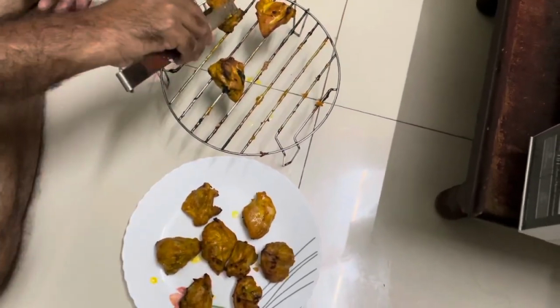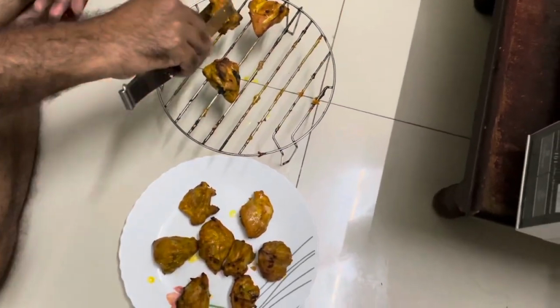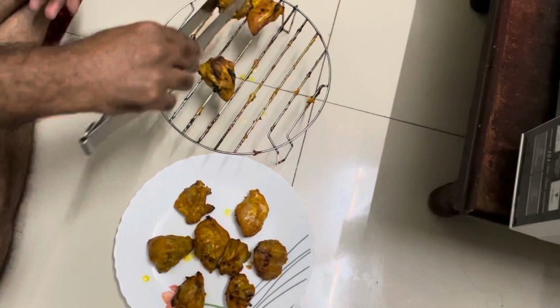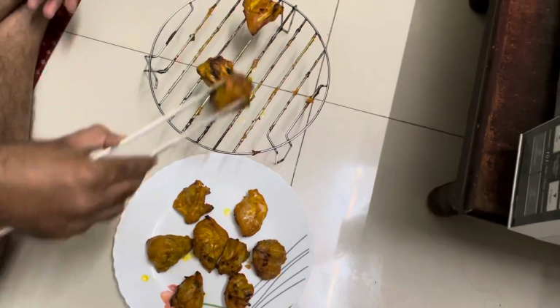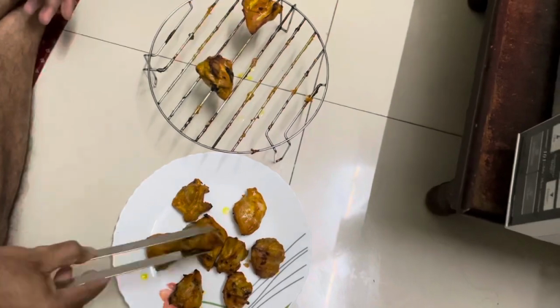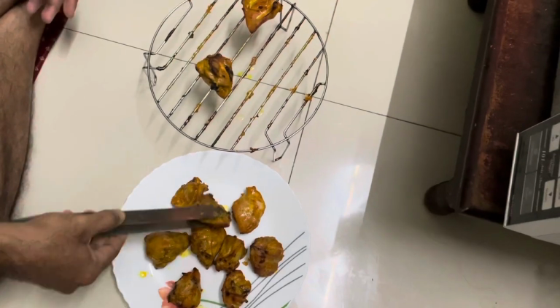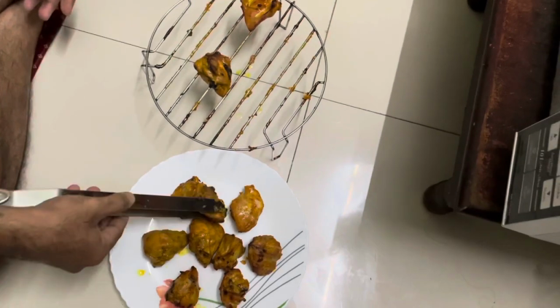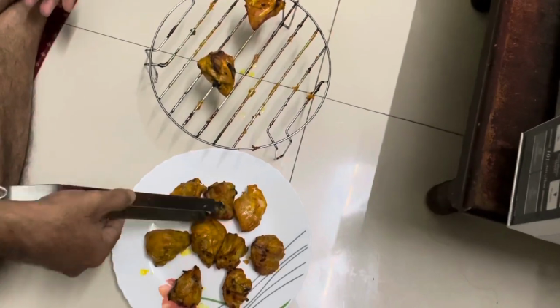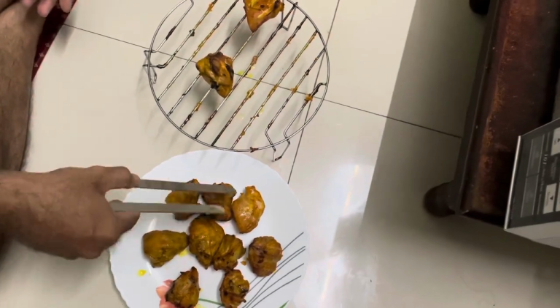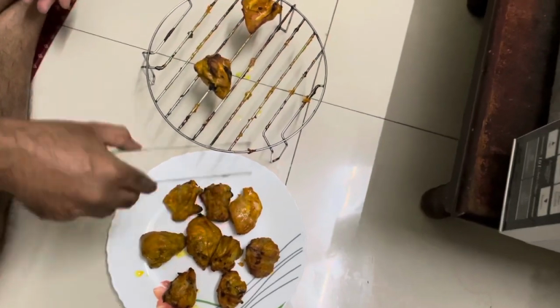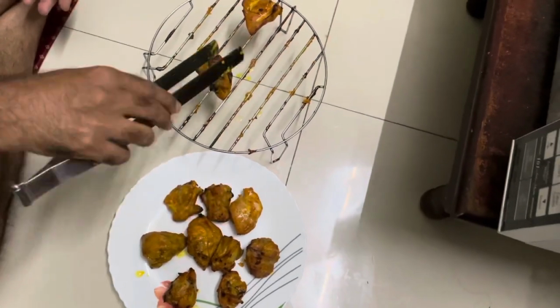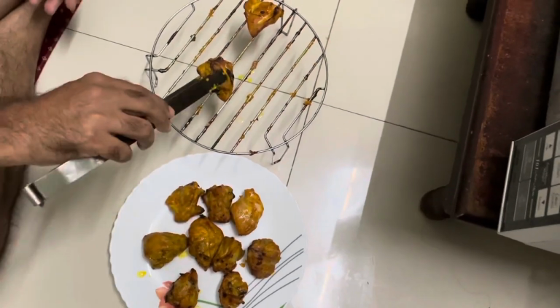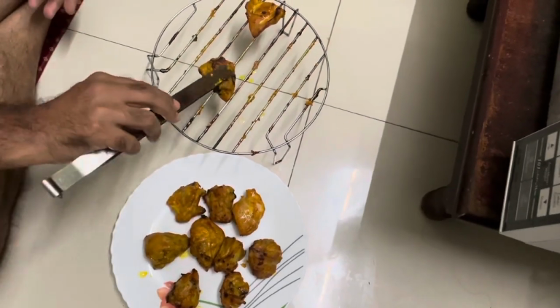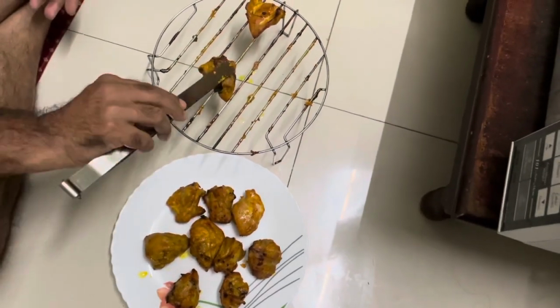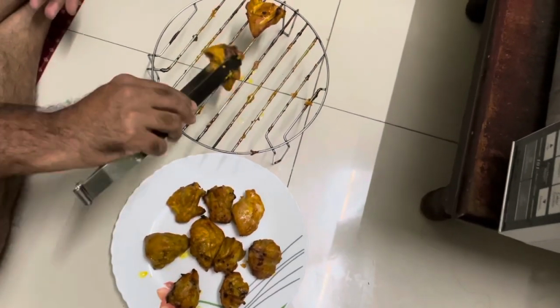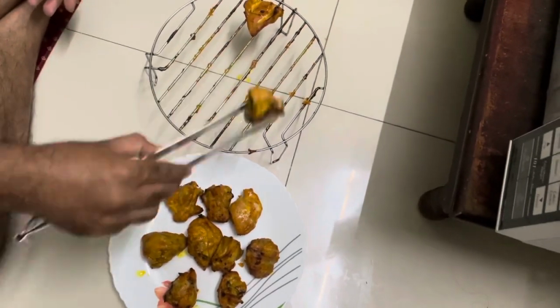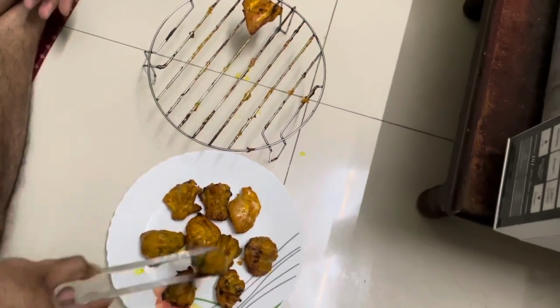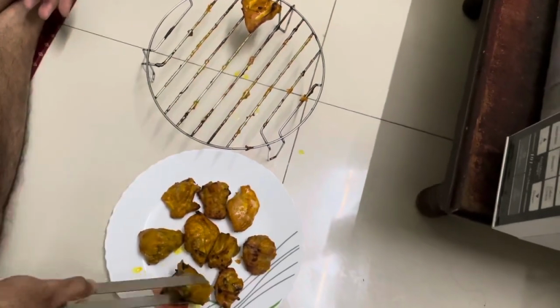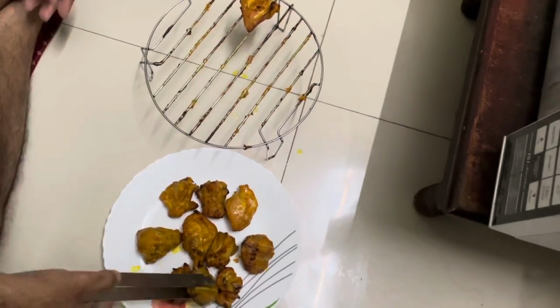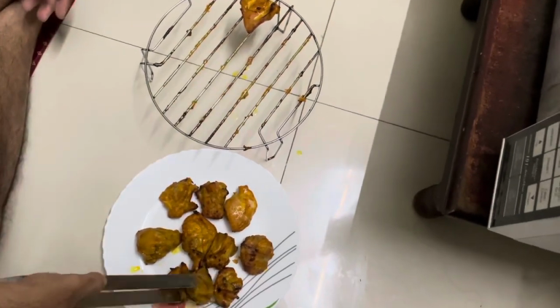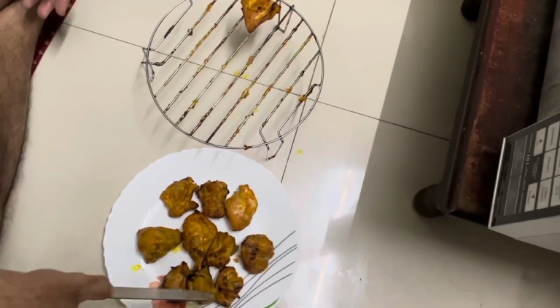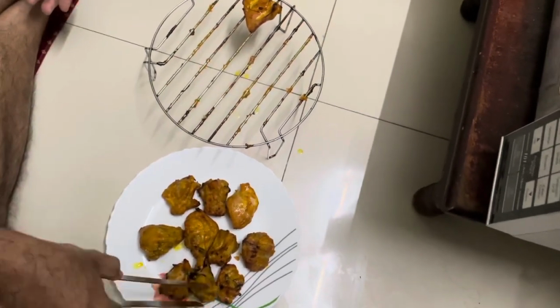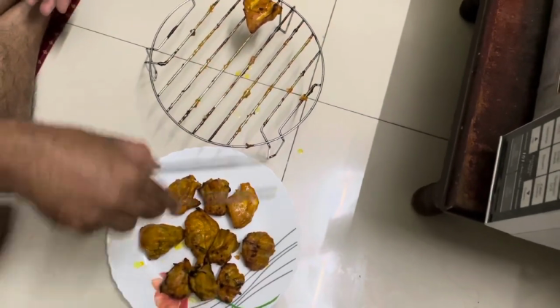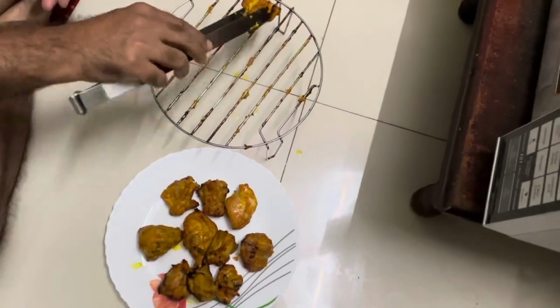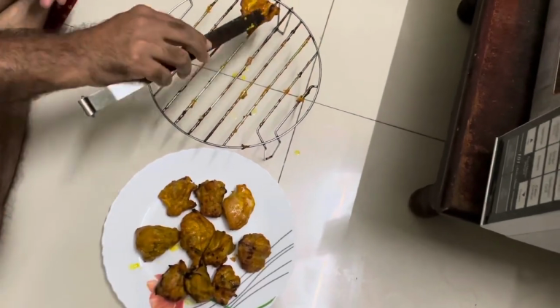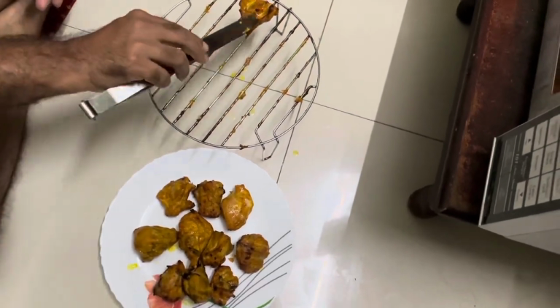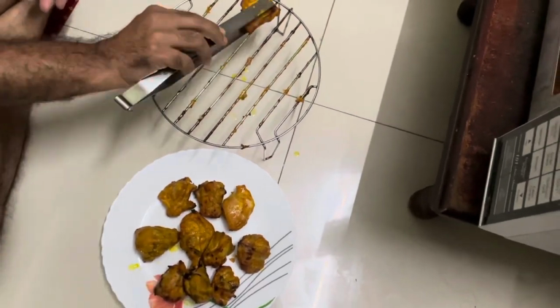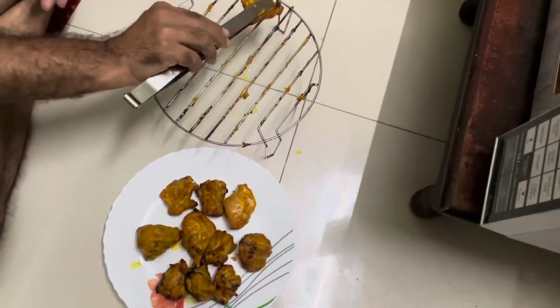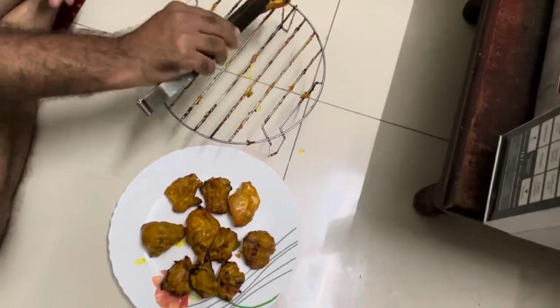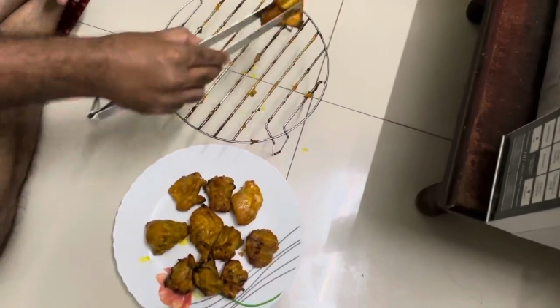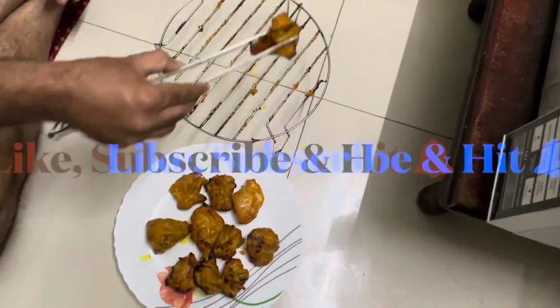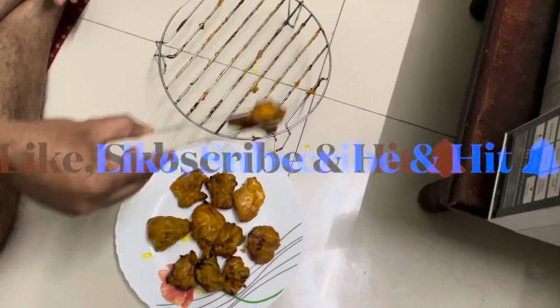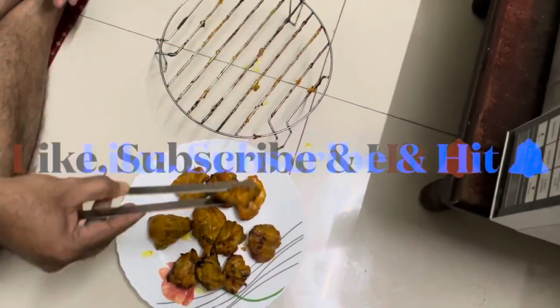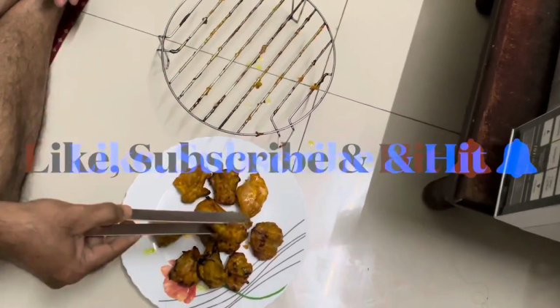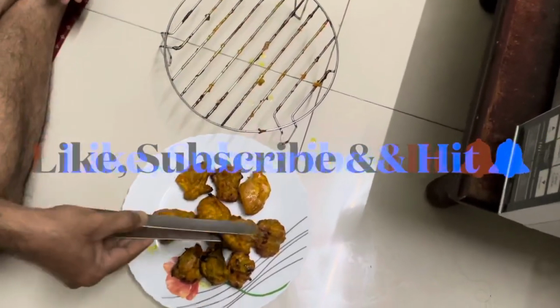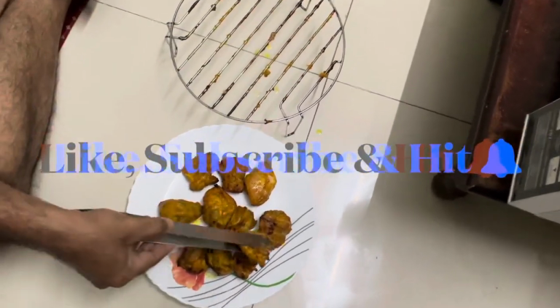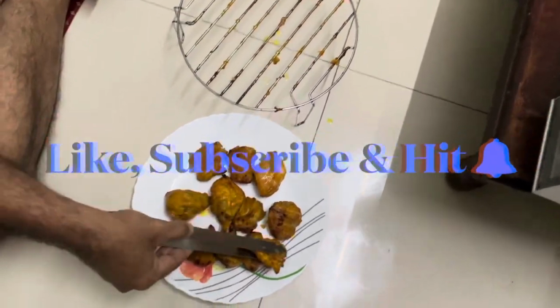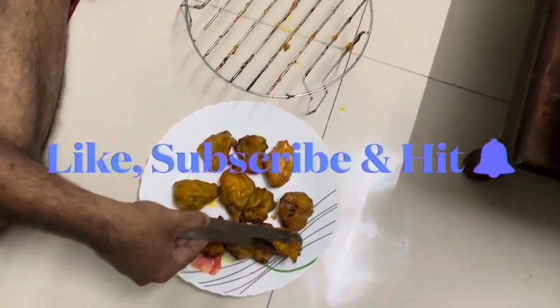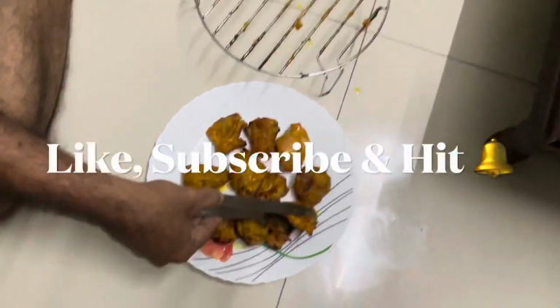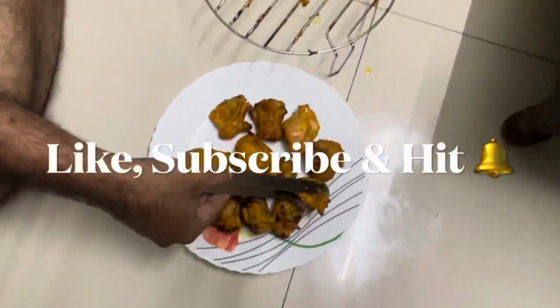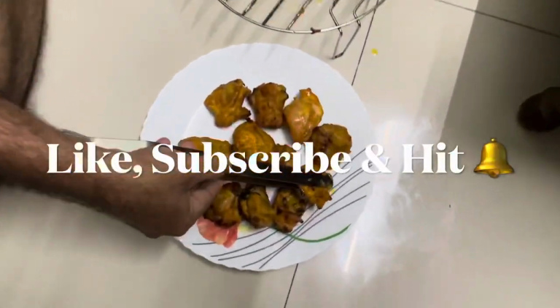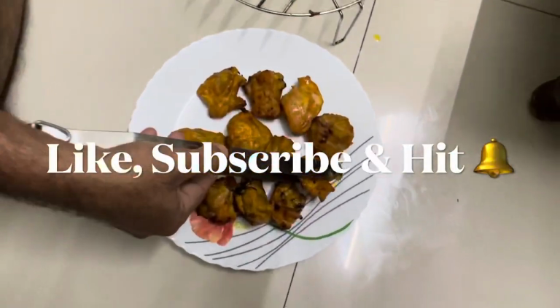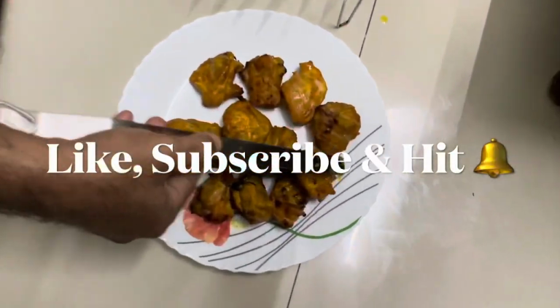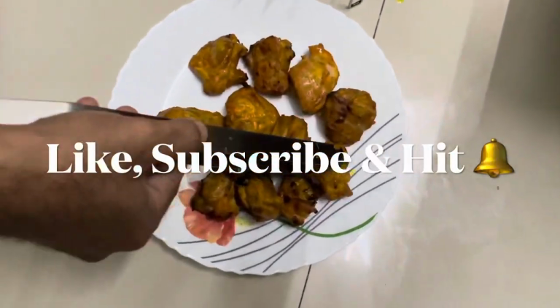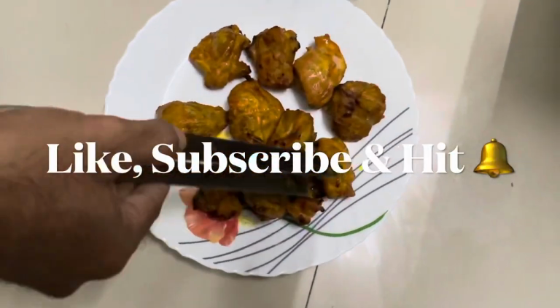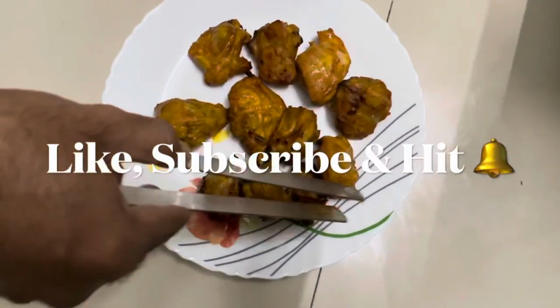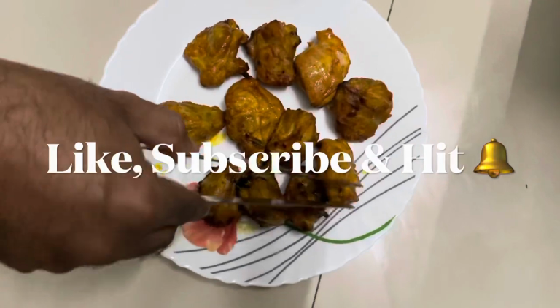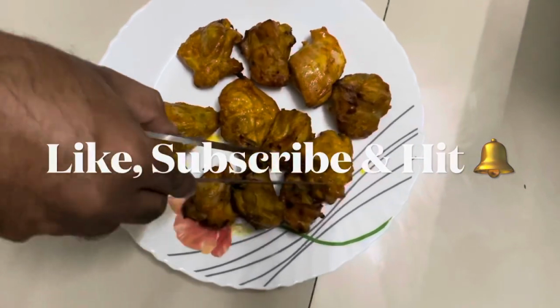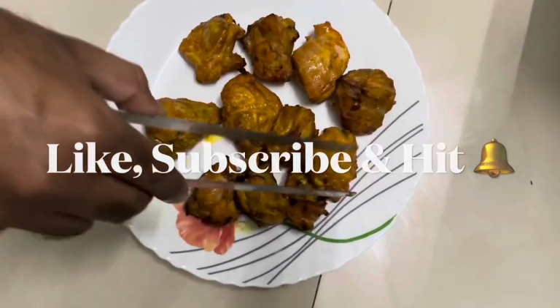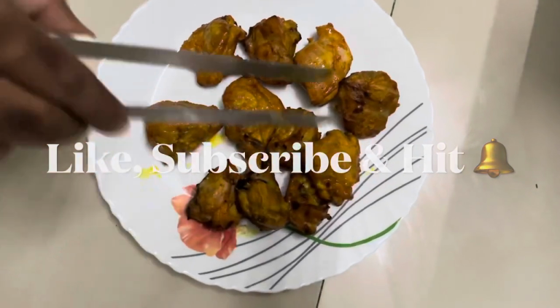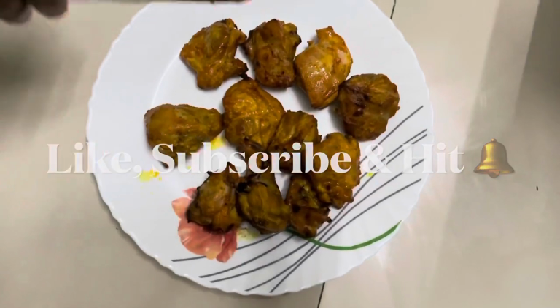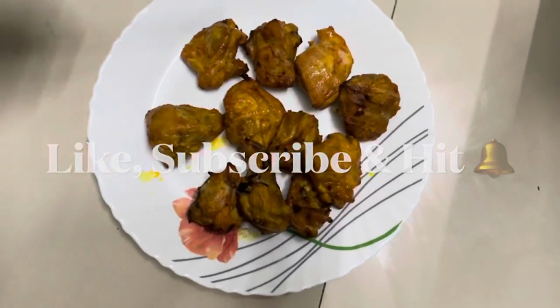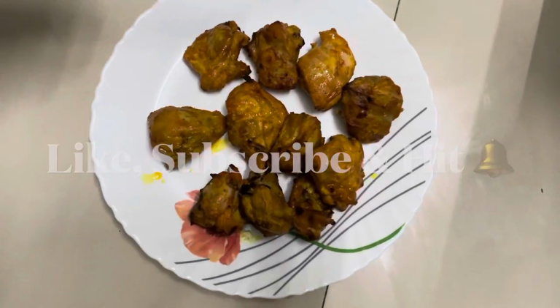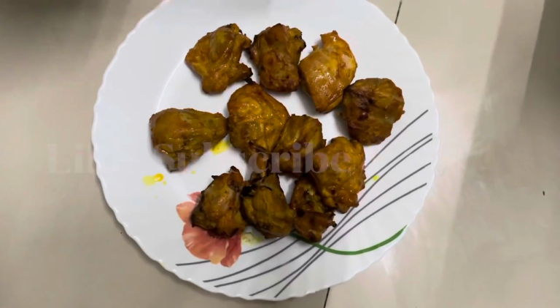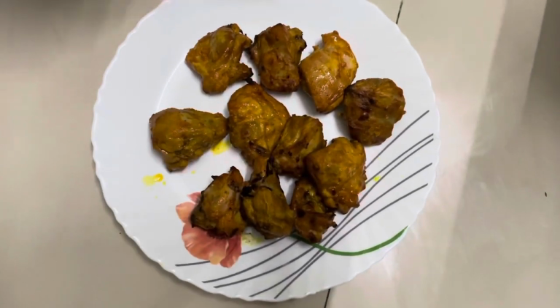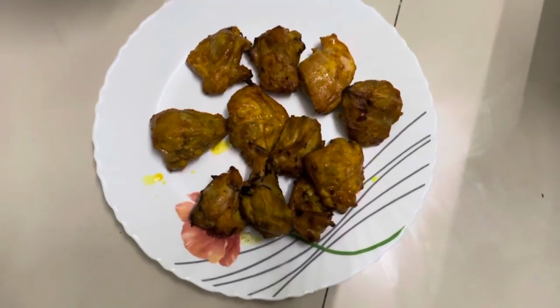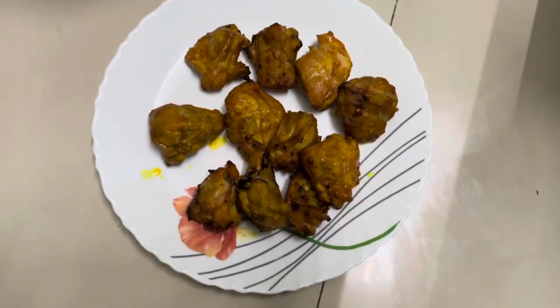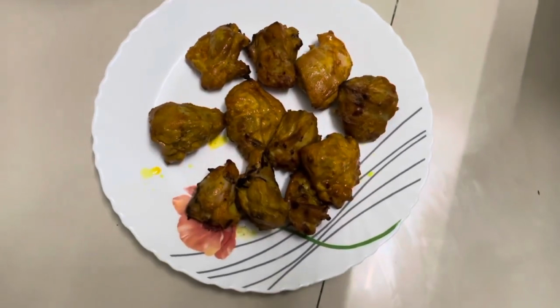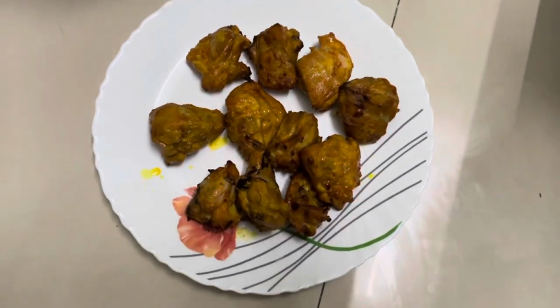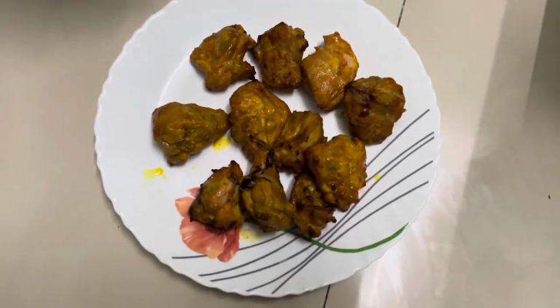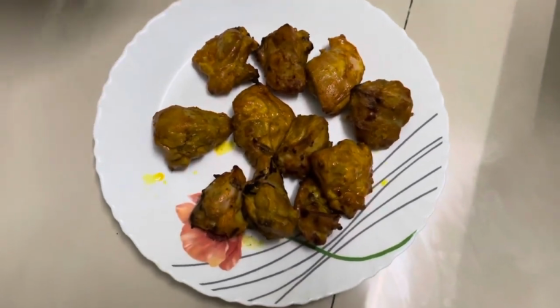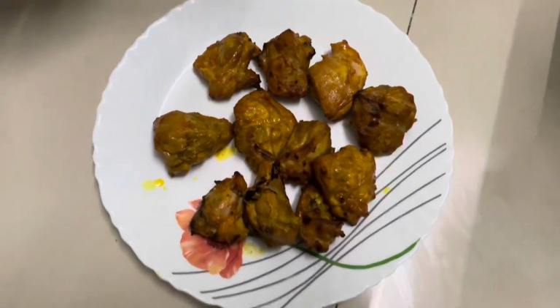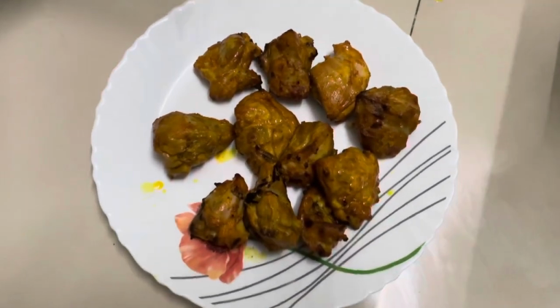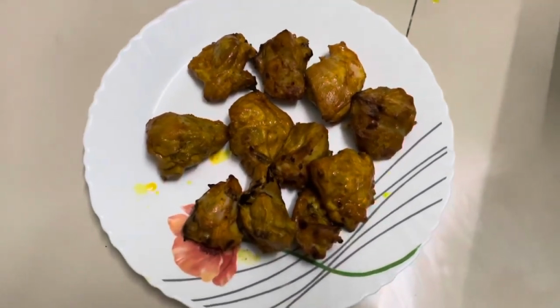Now your delicious Tandoori chicken dish is ready to serve. Serve it hot along with mint chutney.